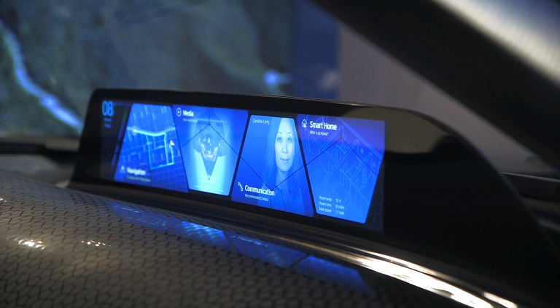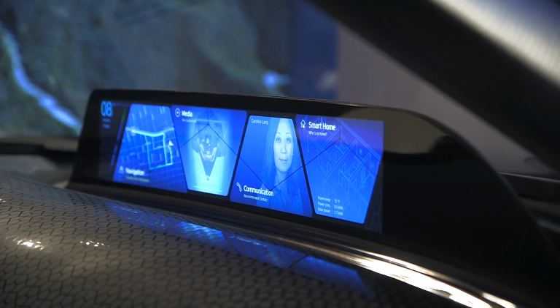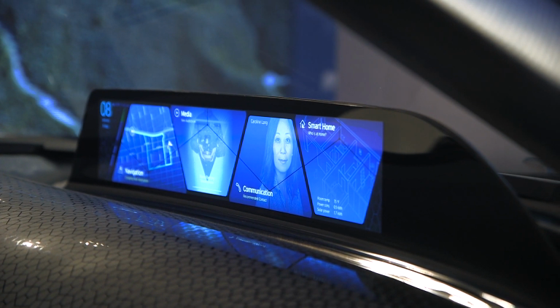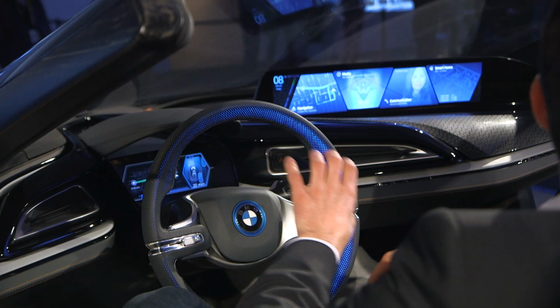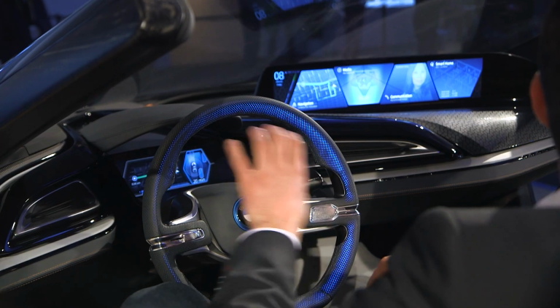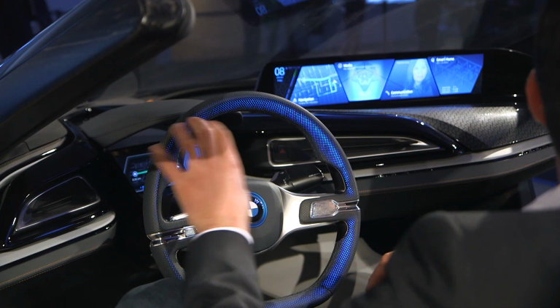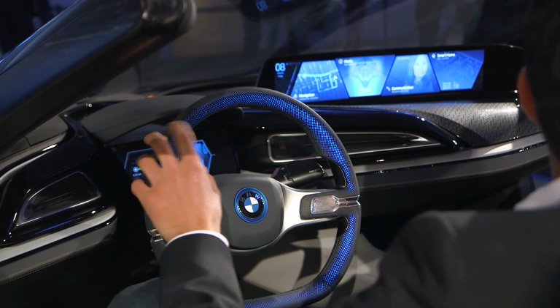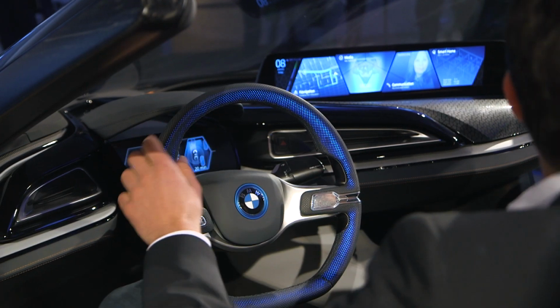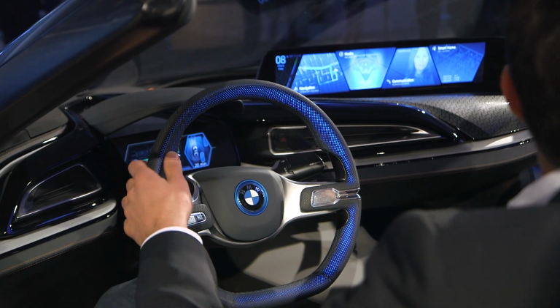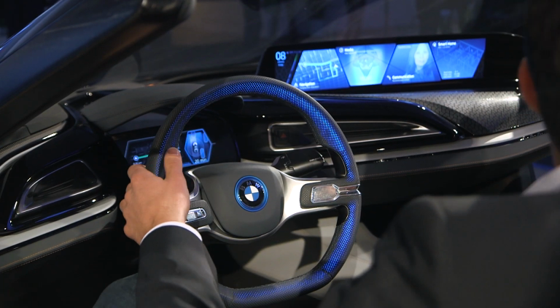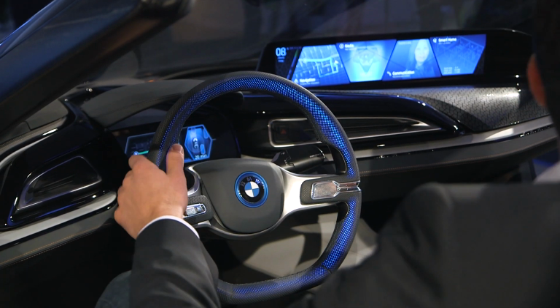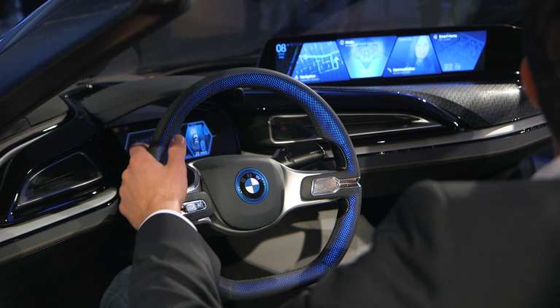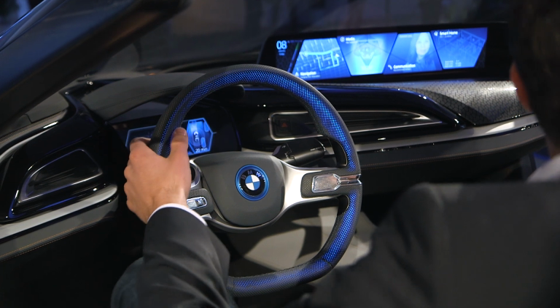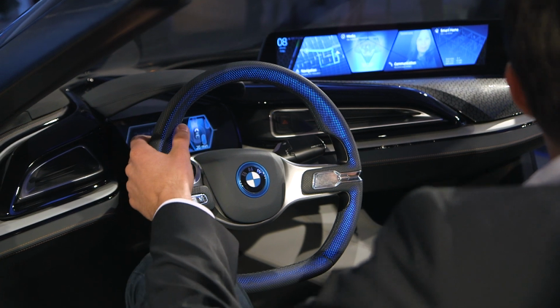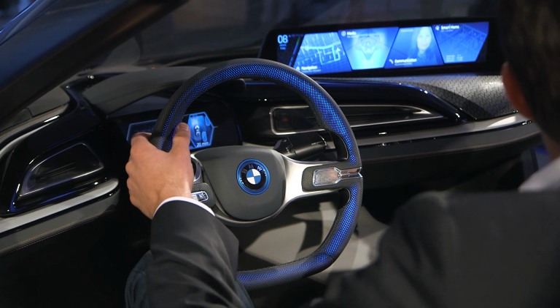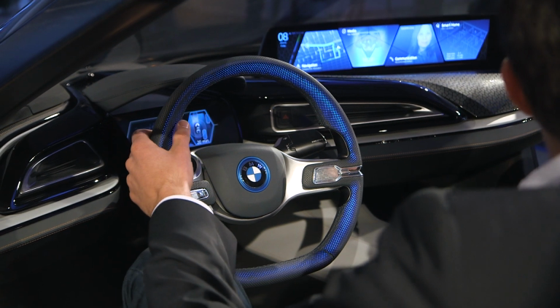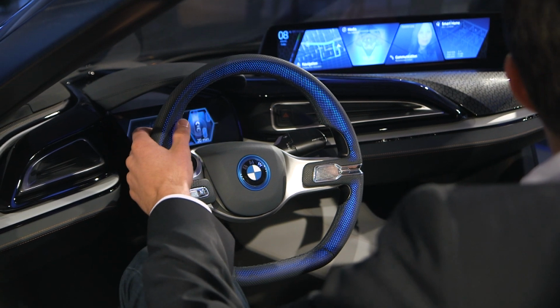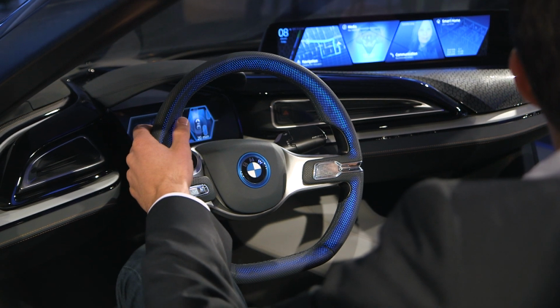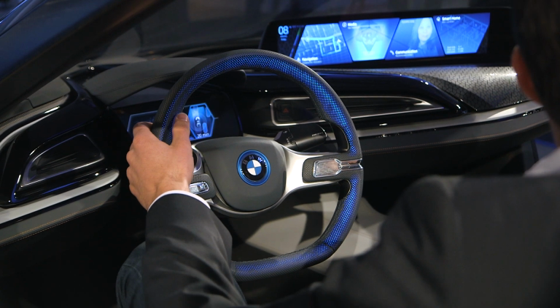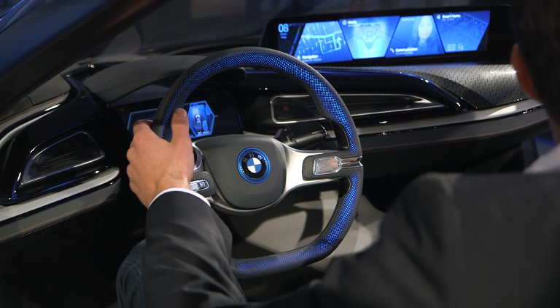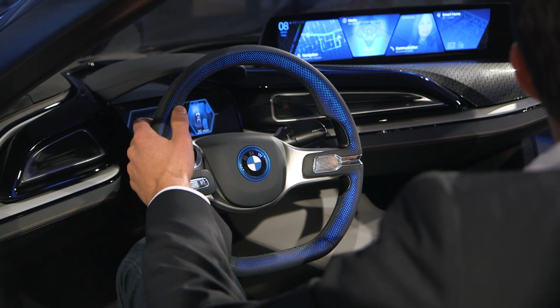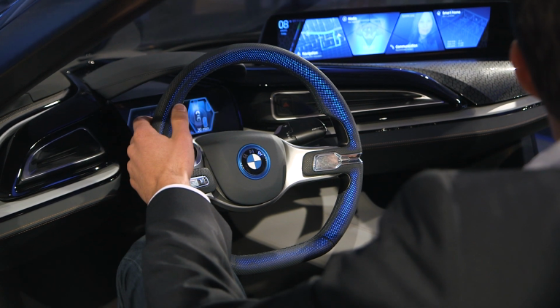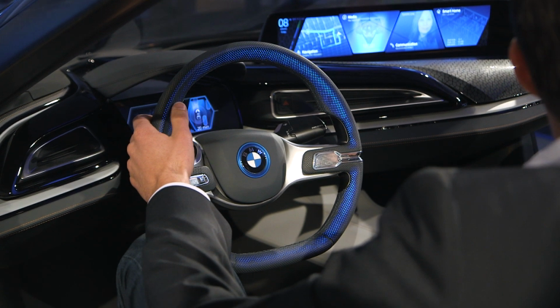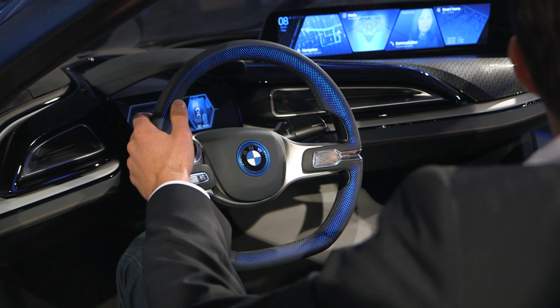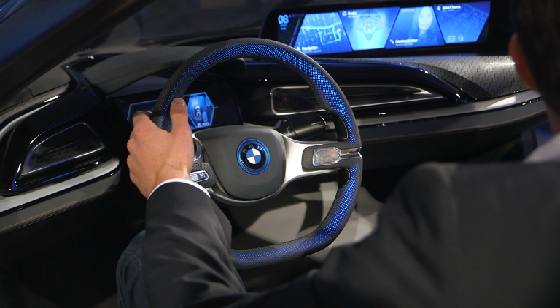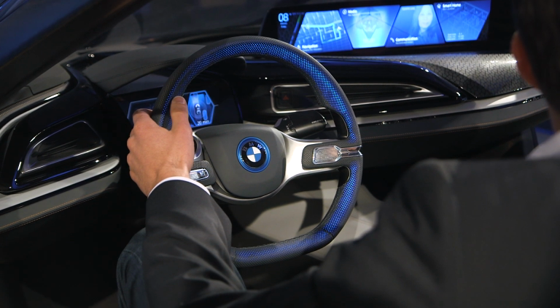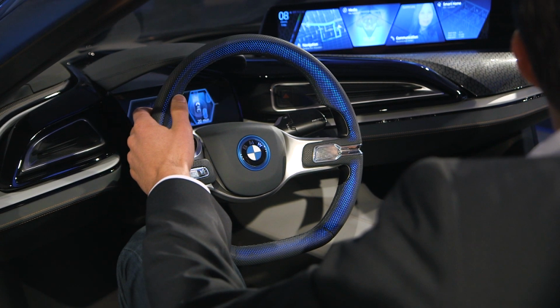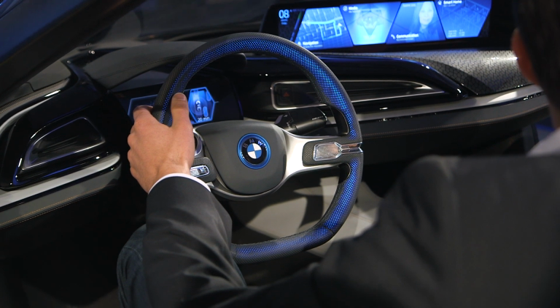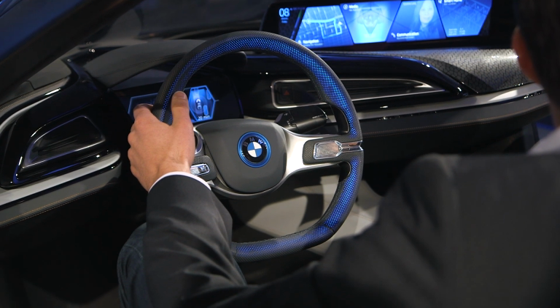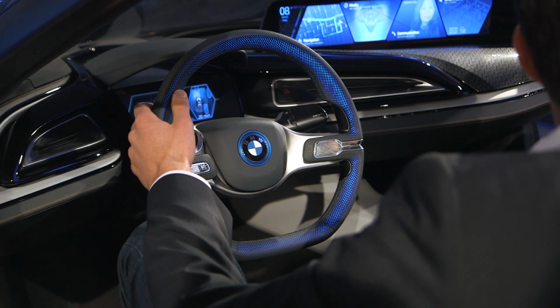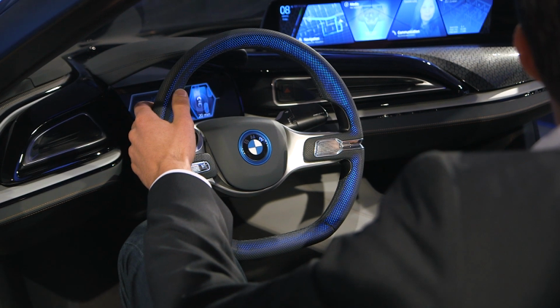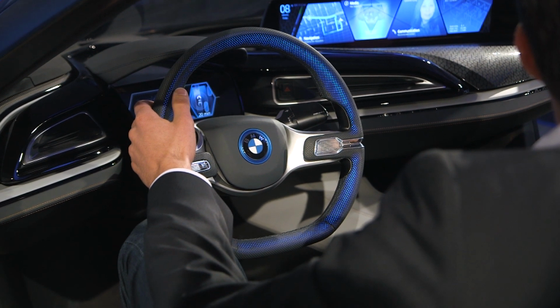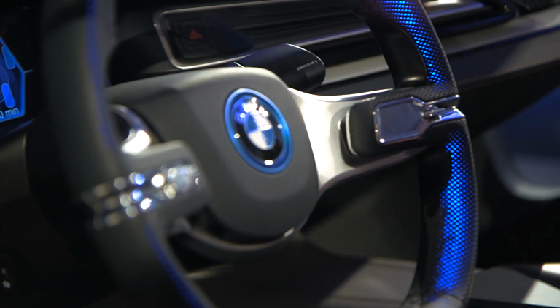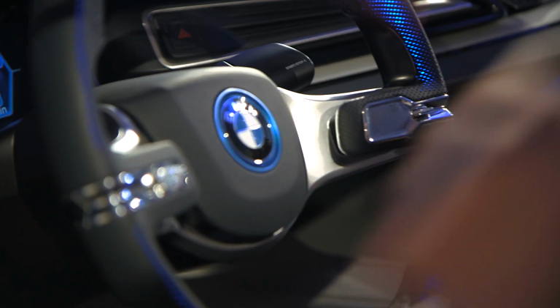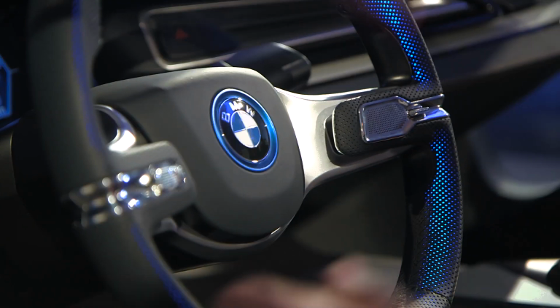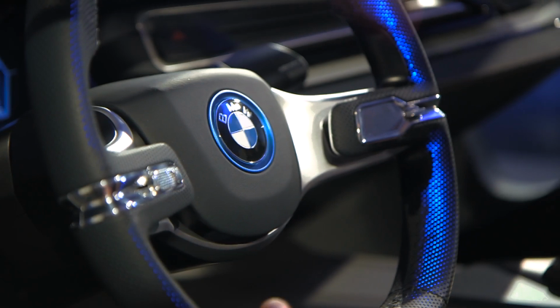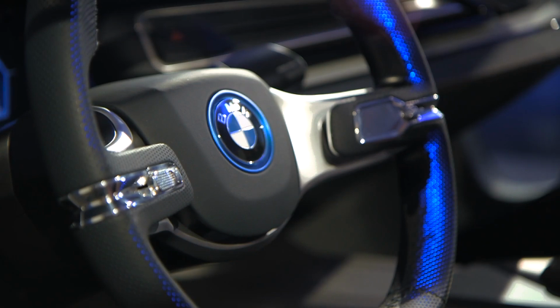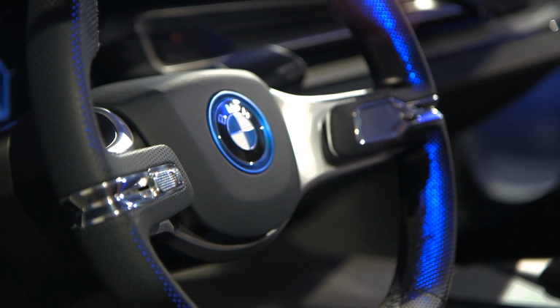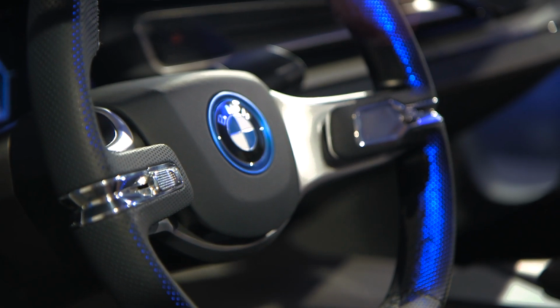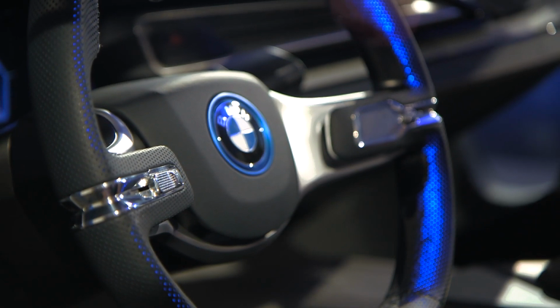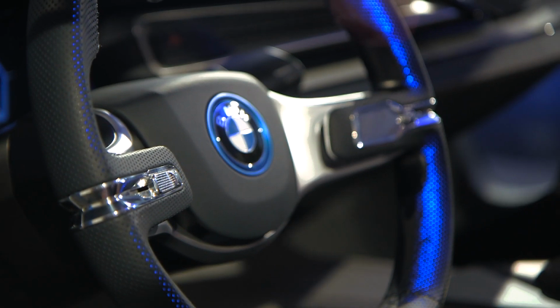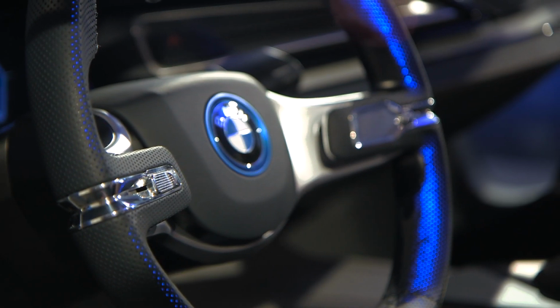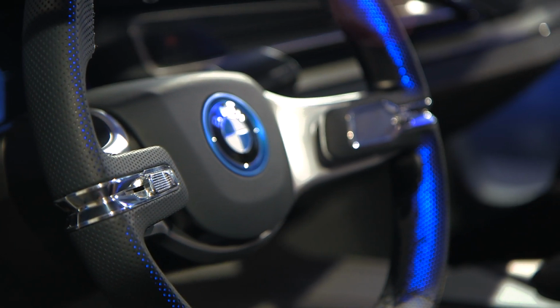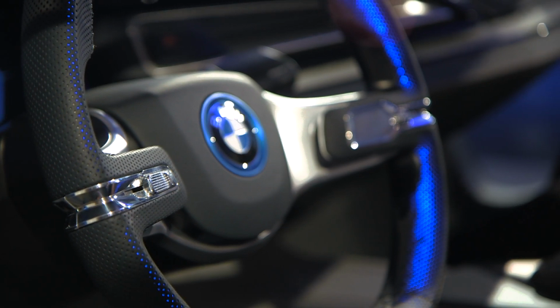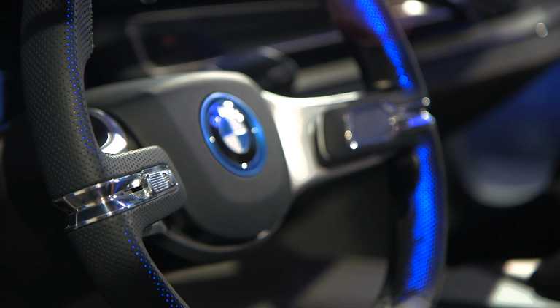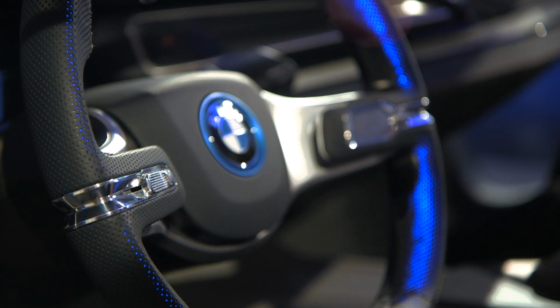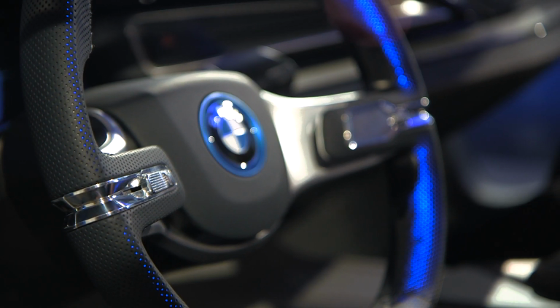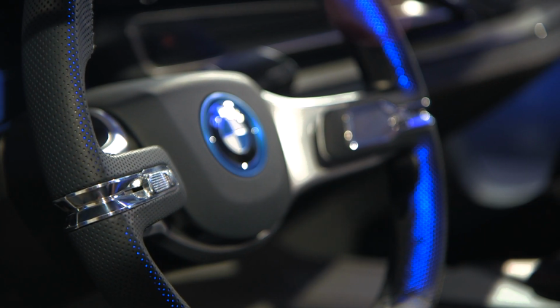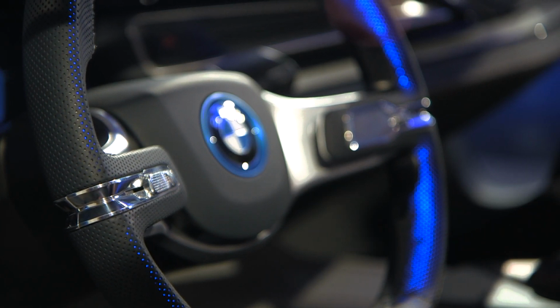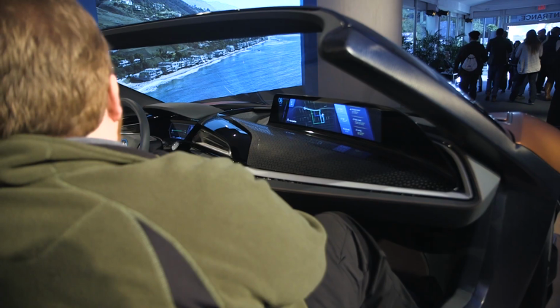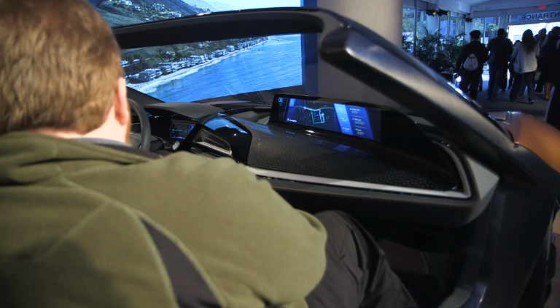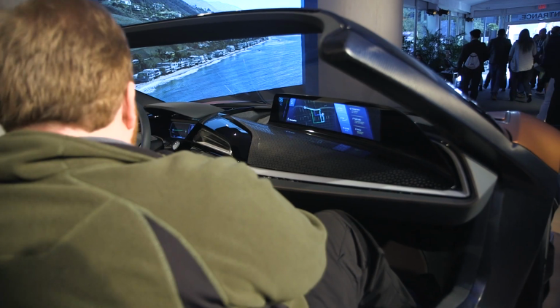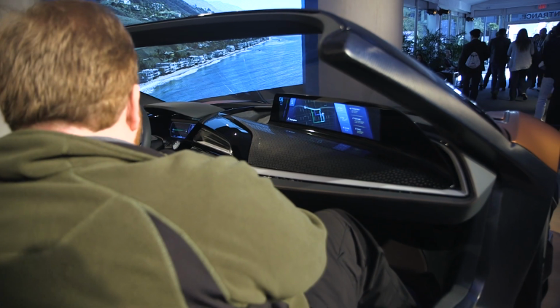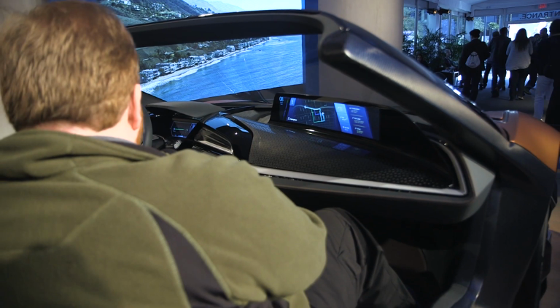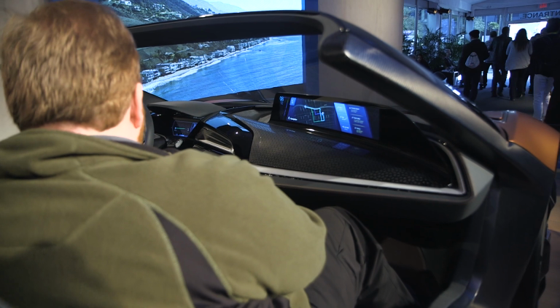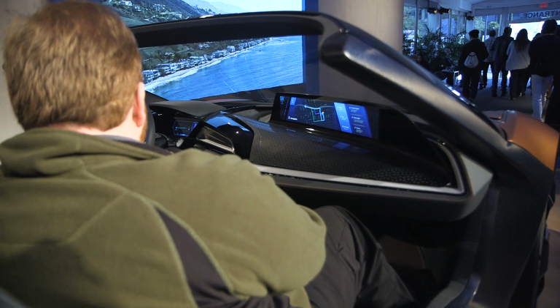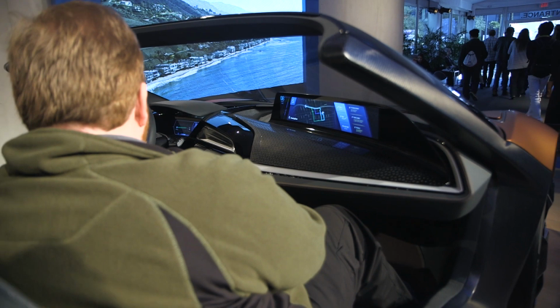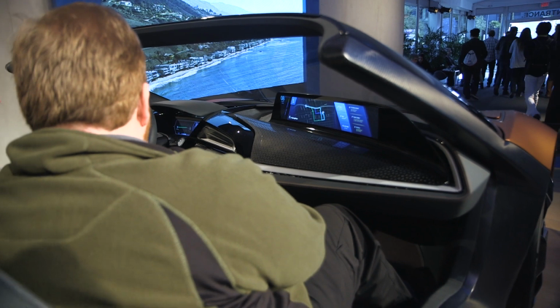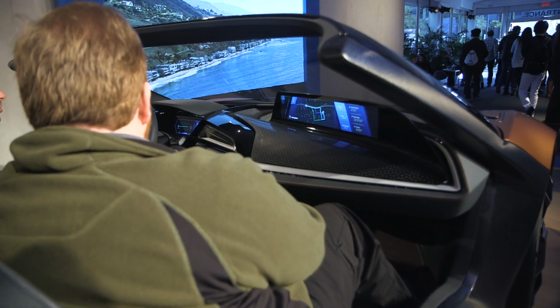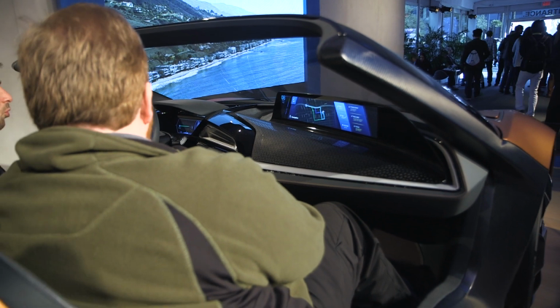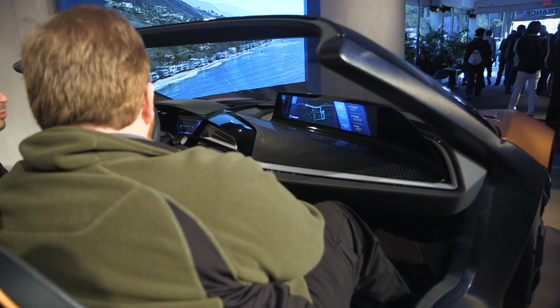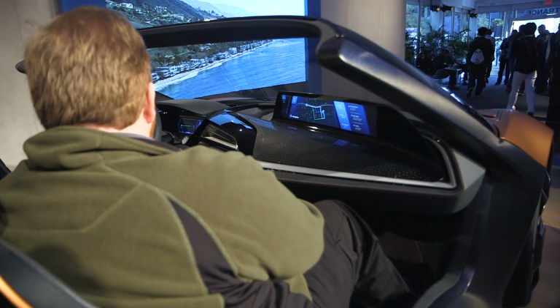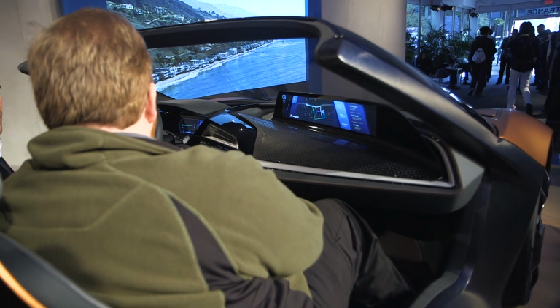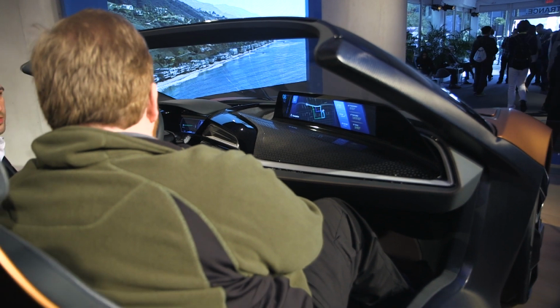There's a button on the steering wheel that lets you actually make a selection, something BMW said was necessary because people were accidentally selecting things when the car hit a bump.